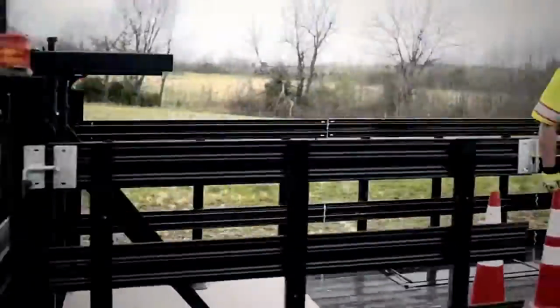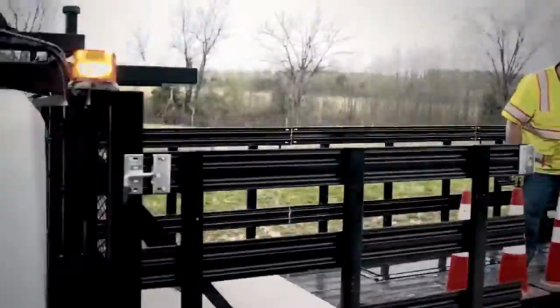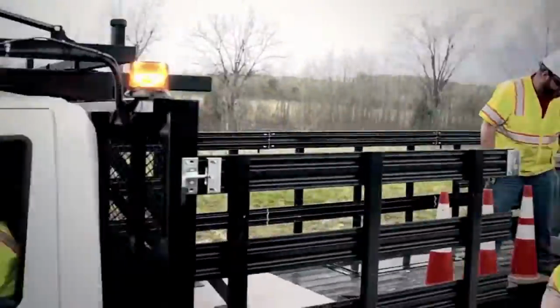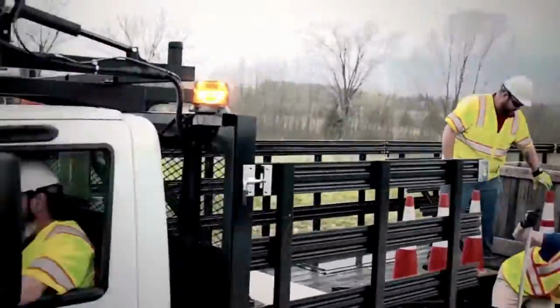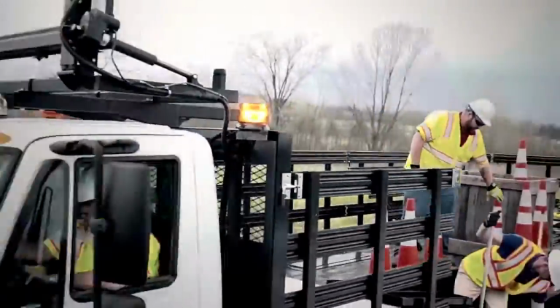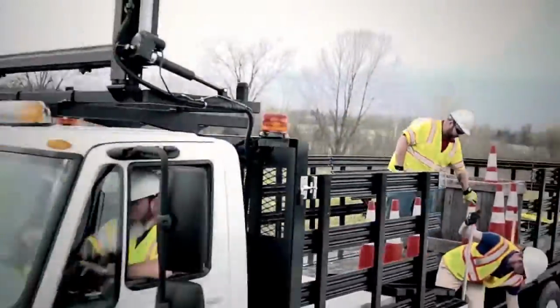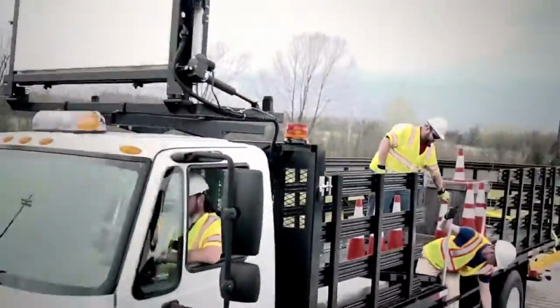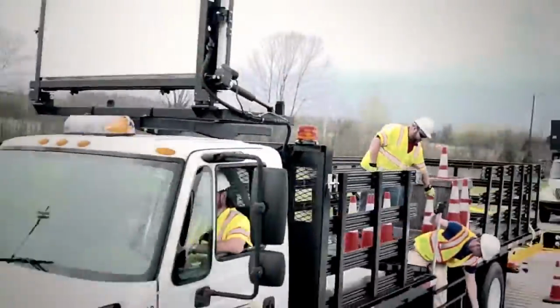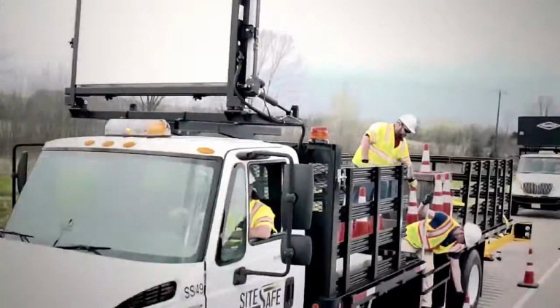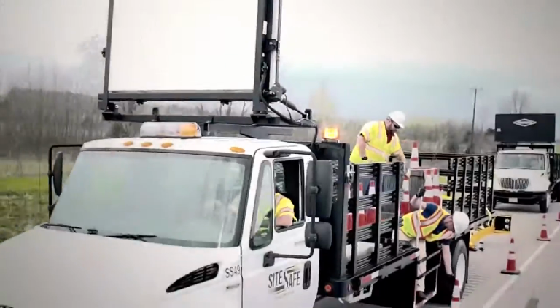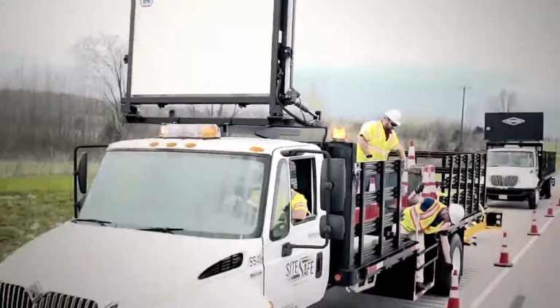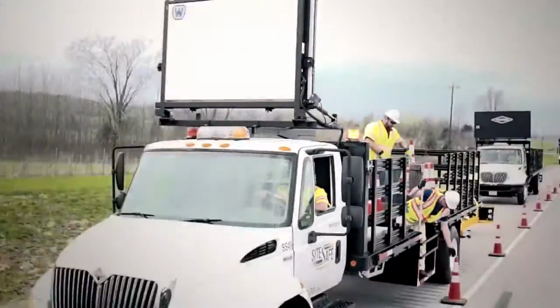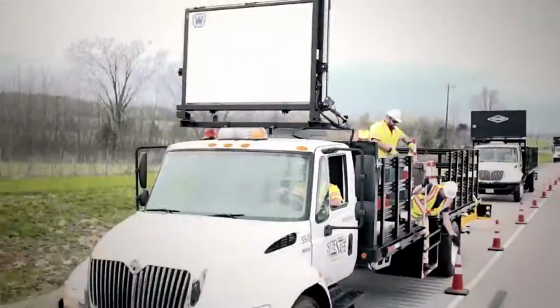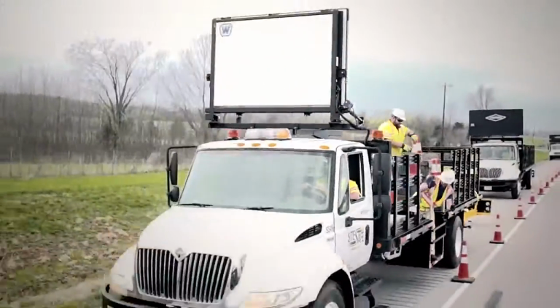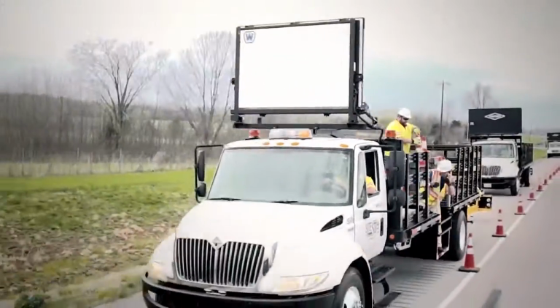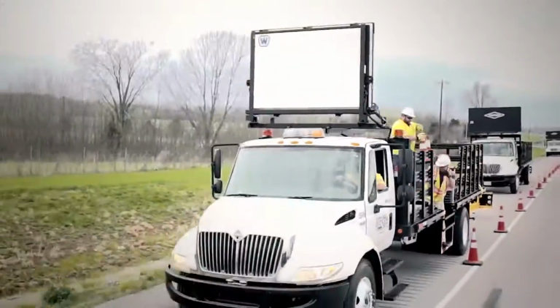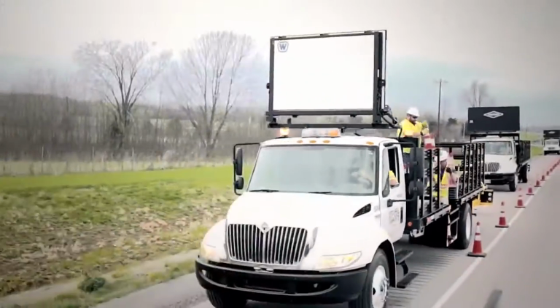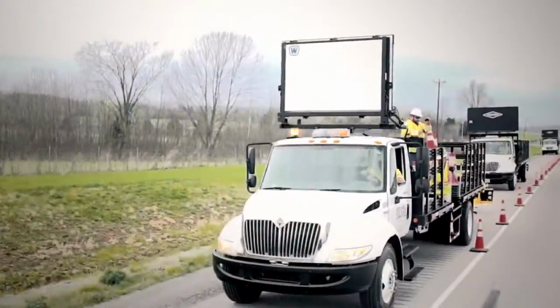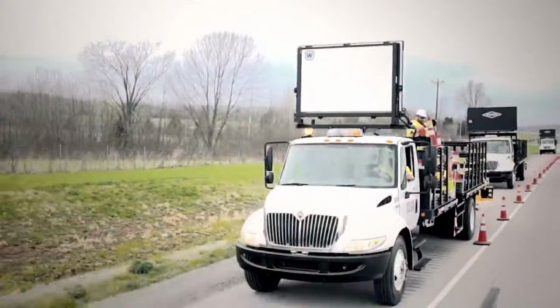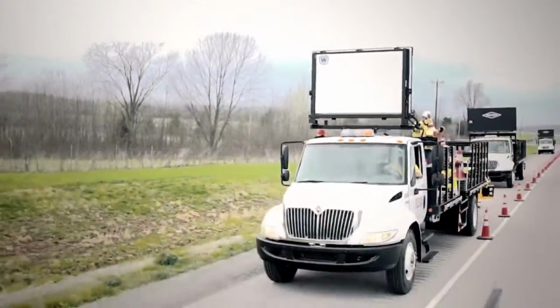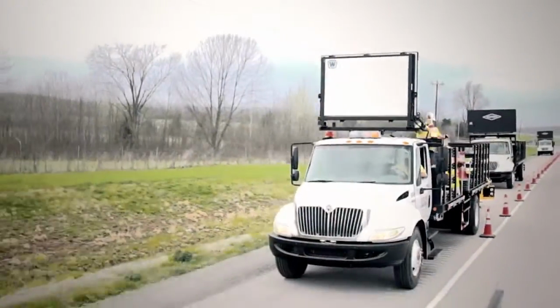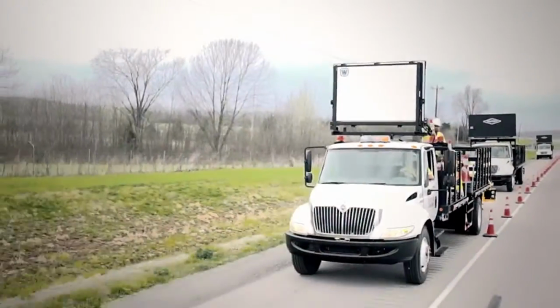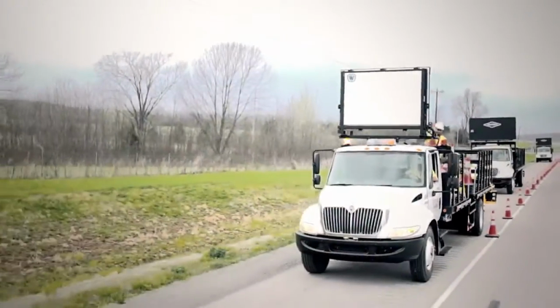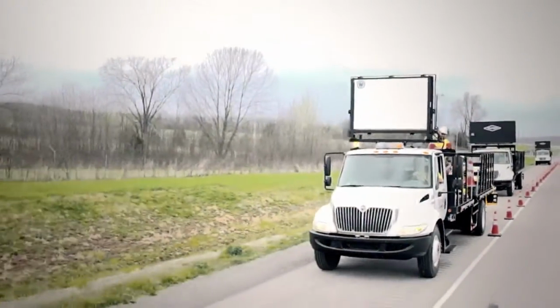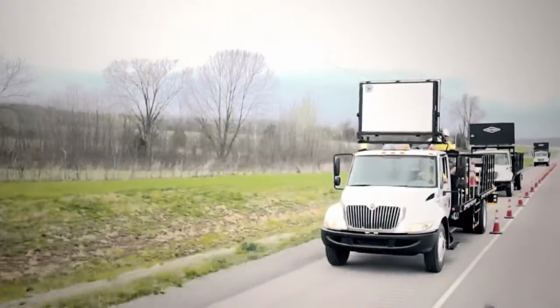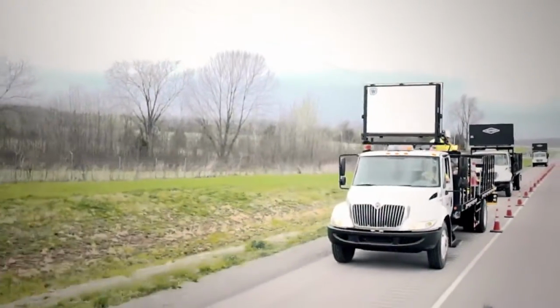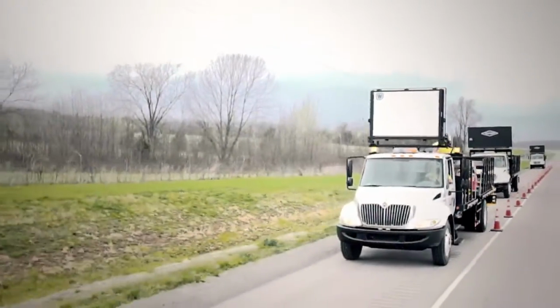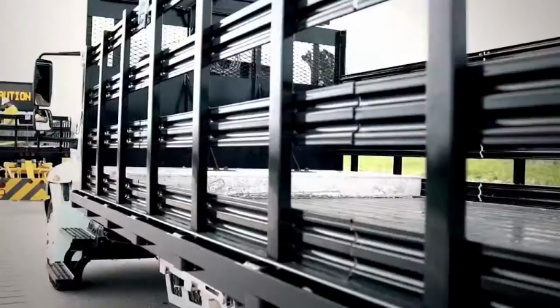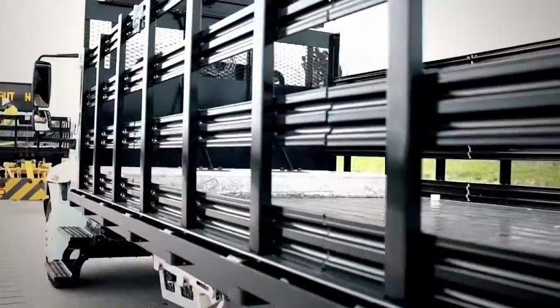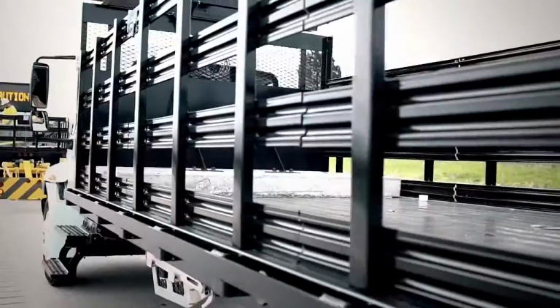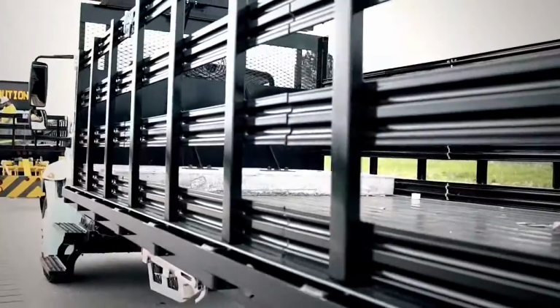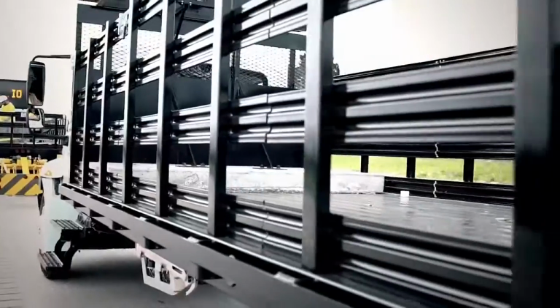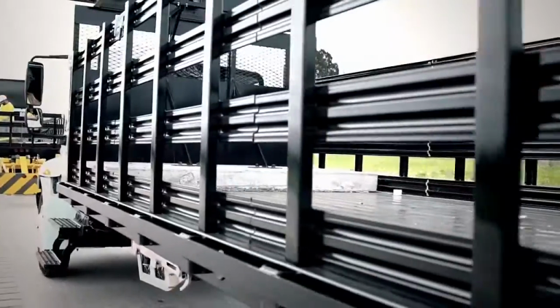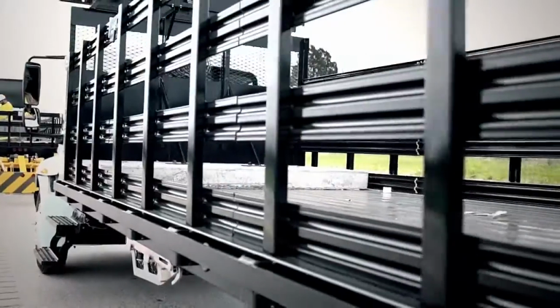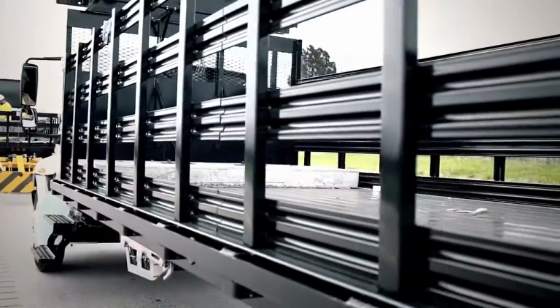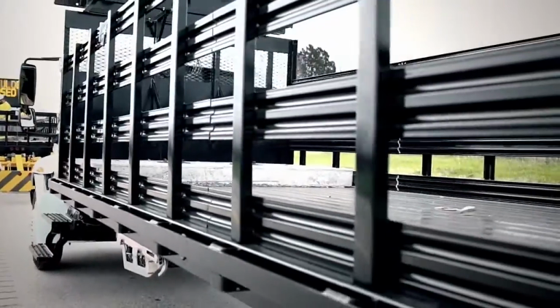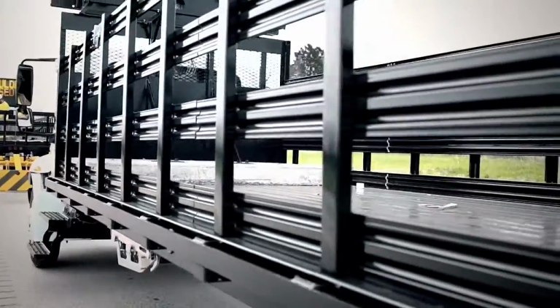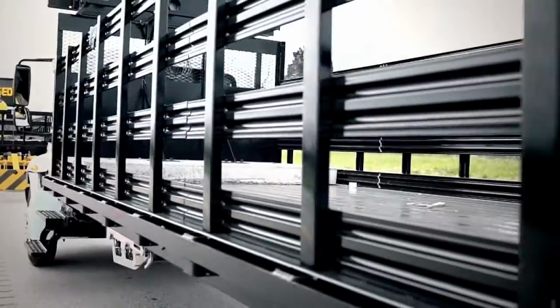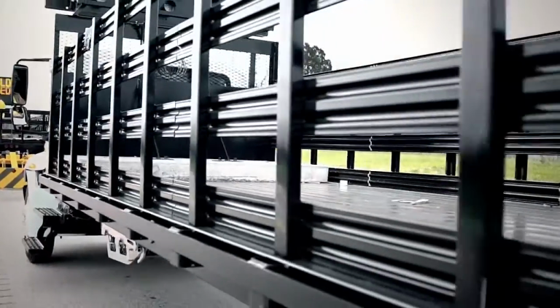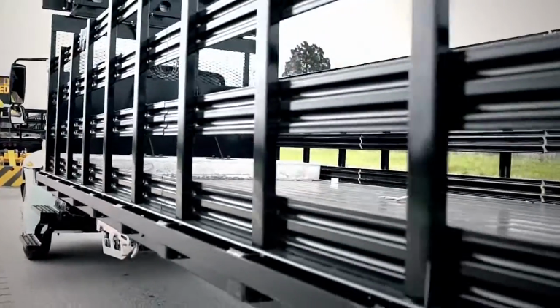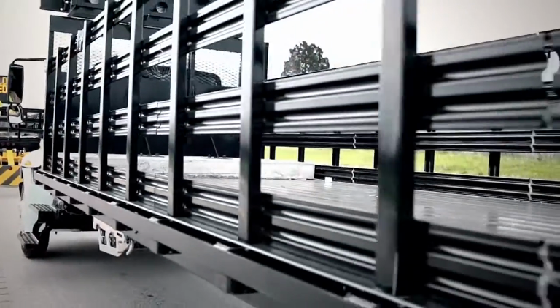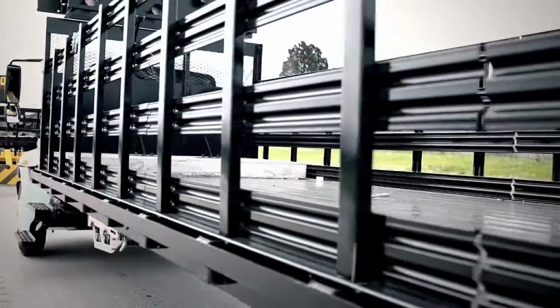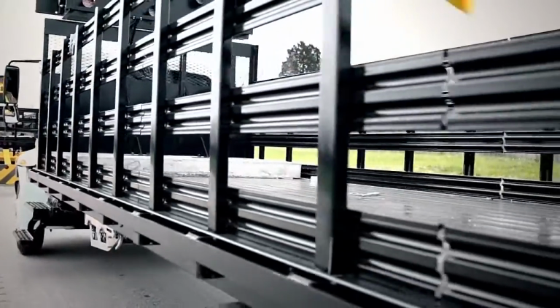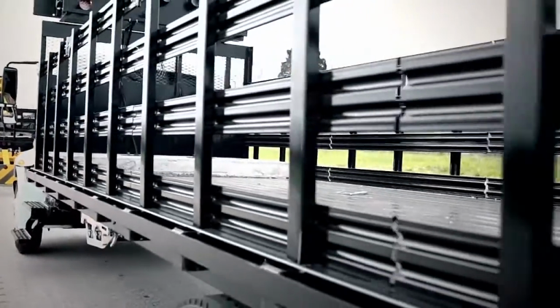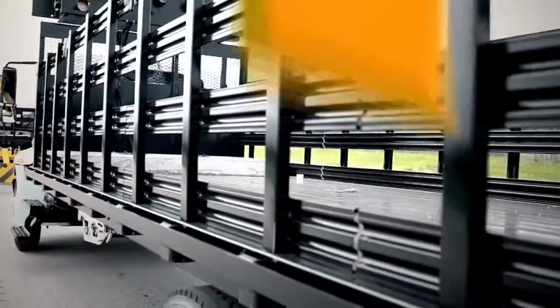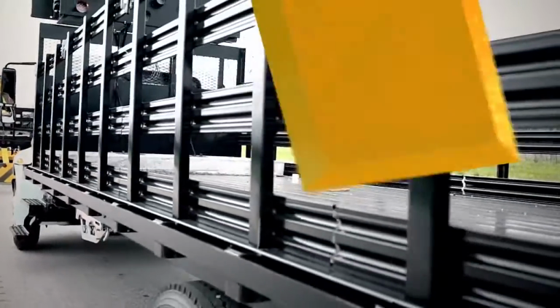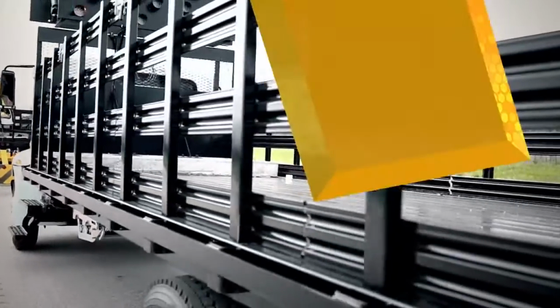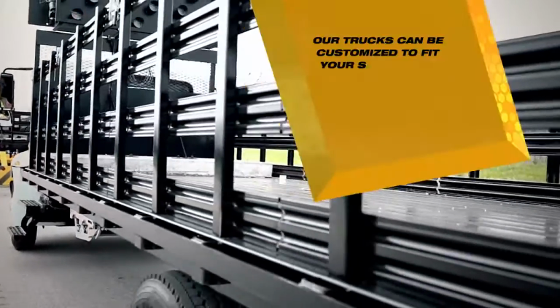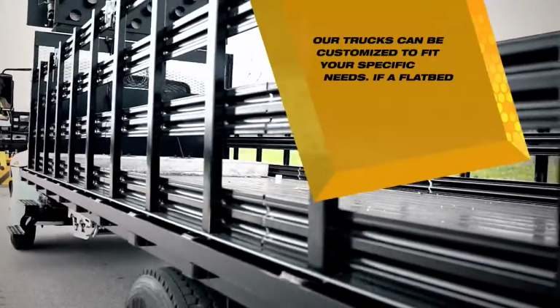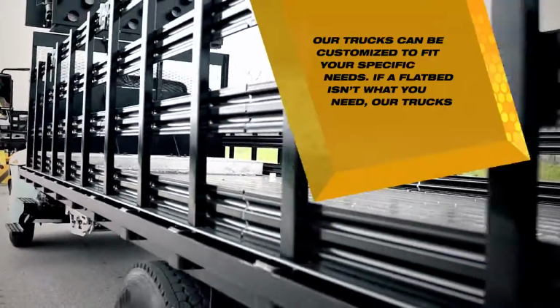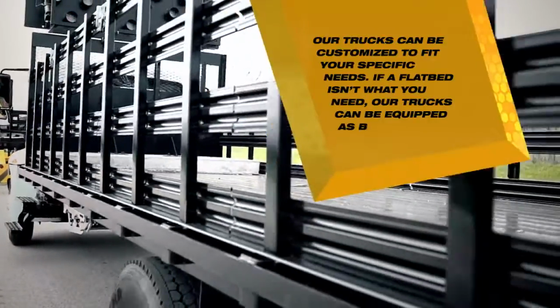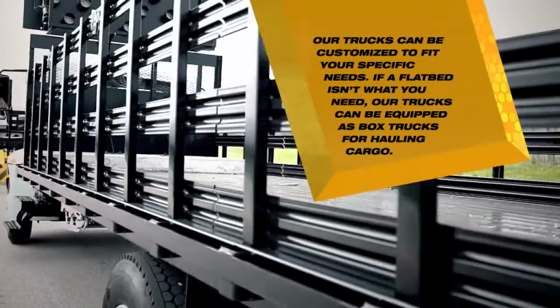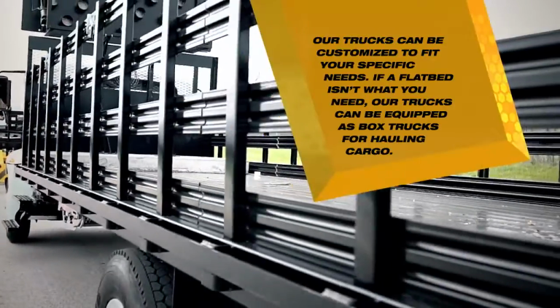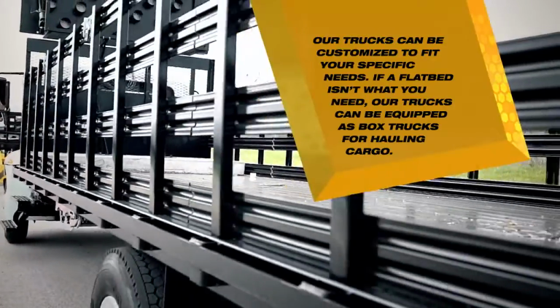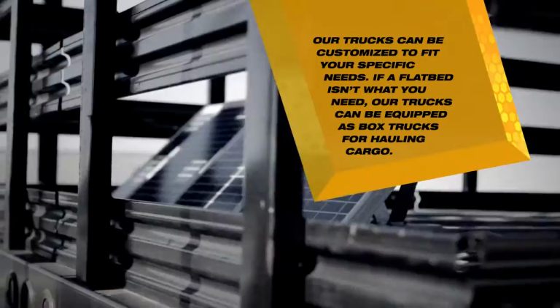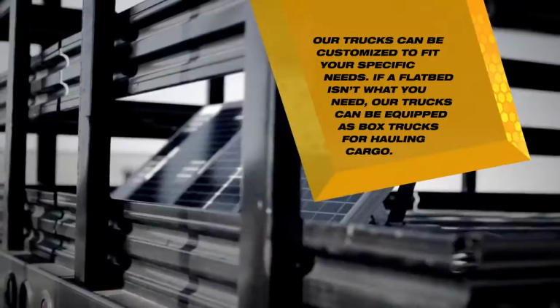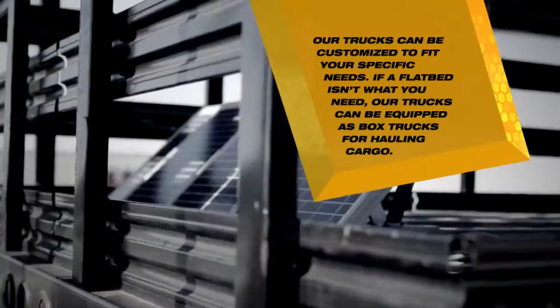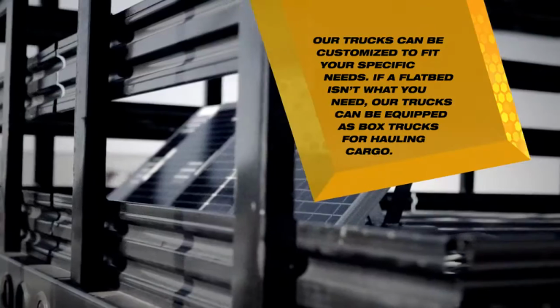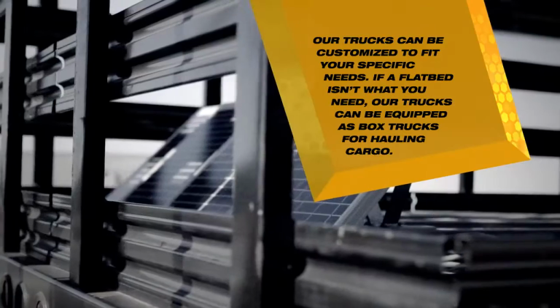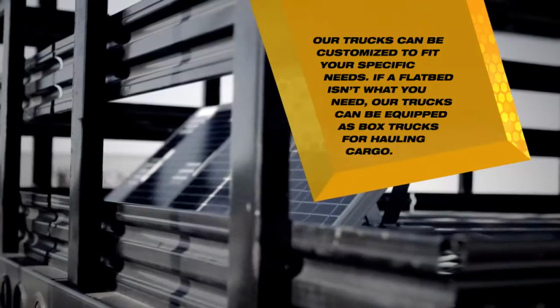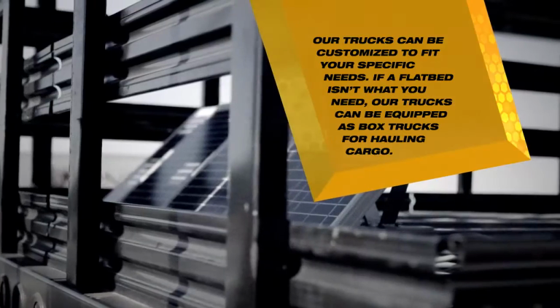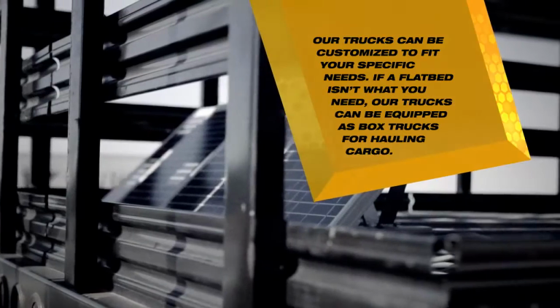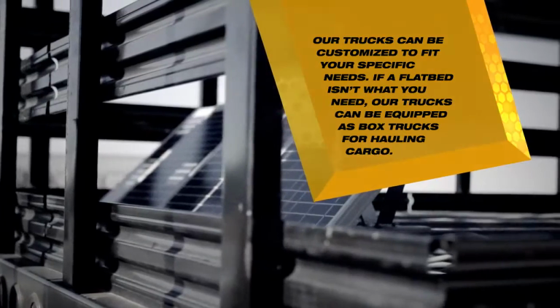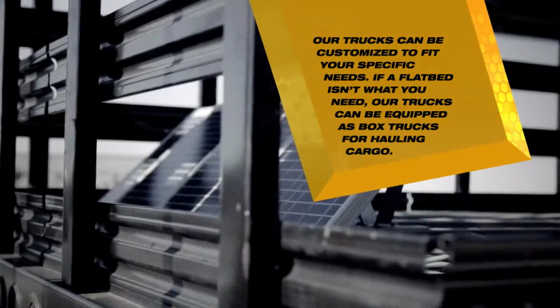Our TMA trucks come equipped with 24-foot flatbed and removable racks, with or without stake pockets and safety rails.